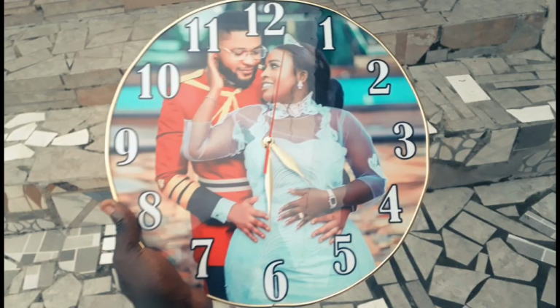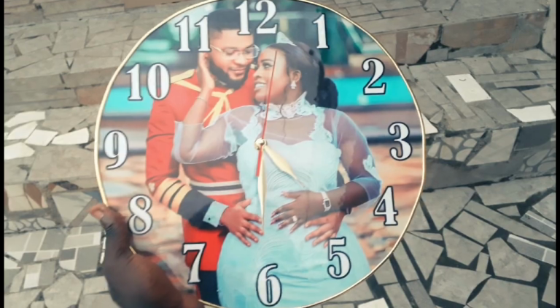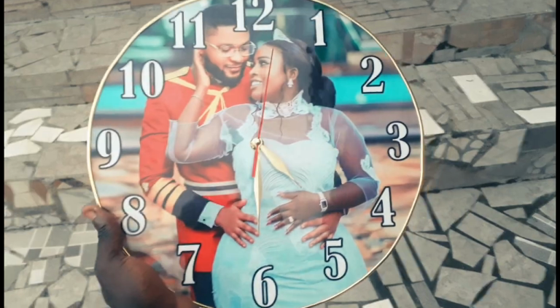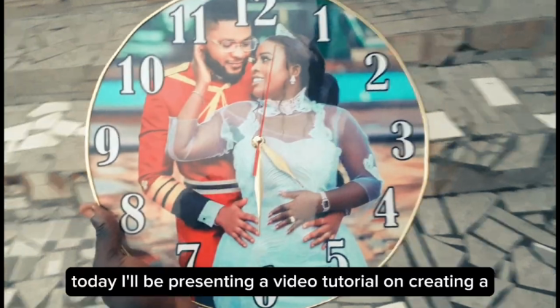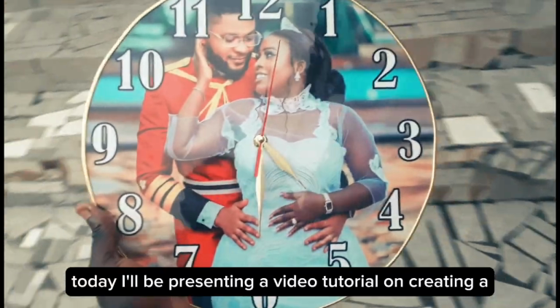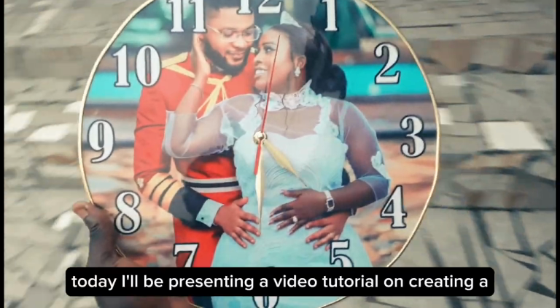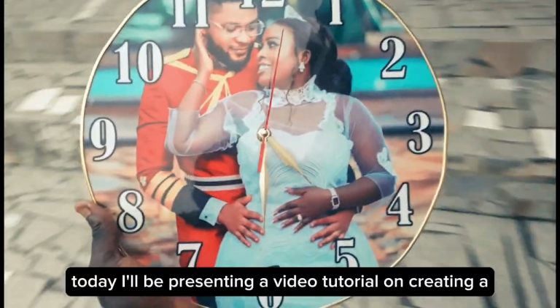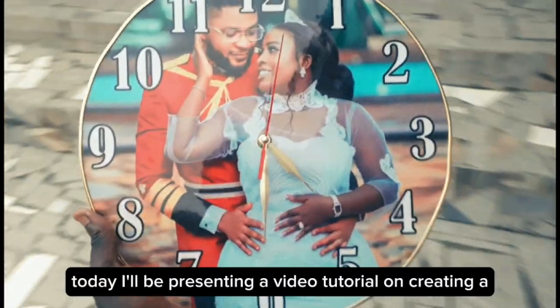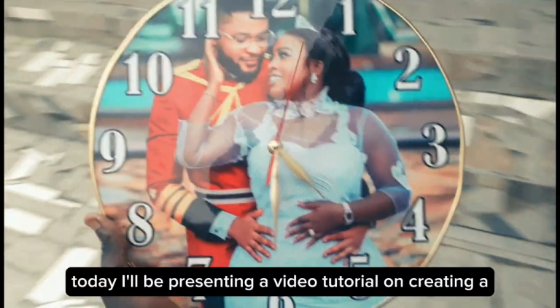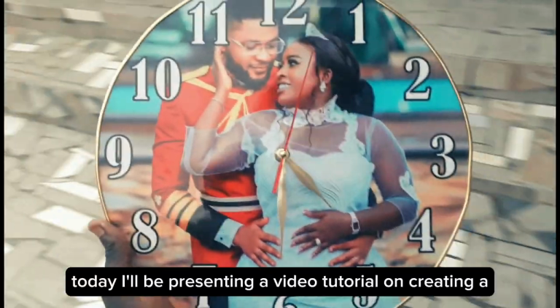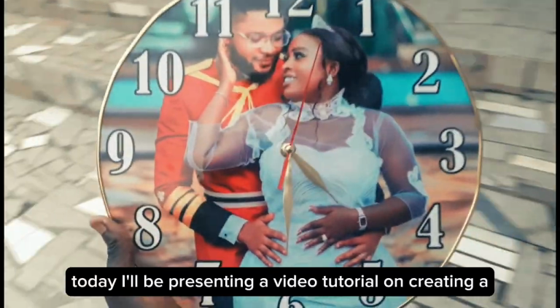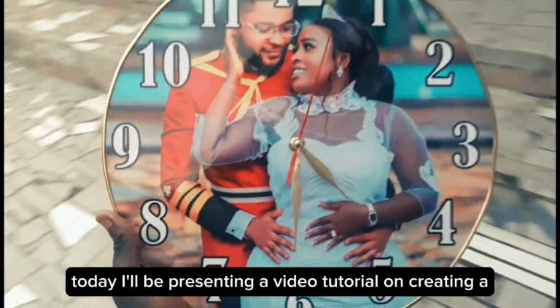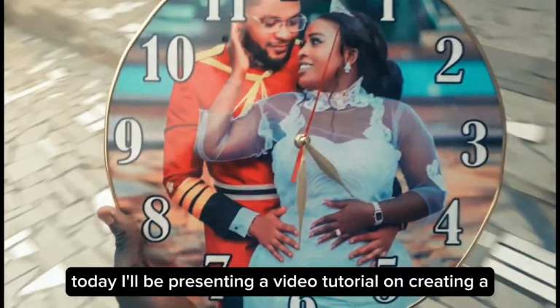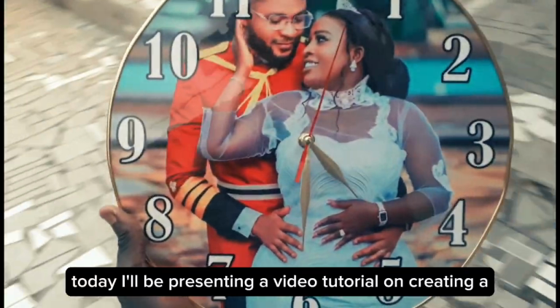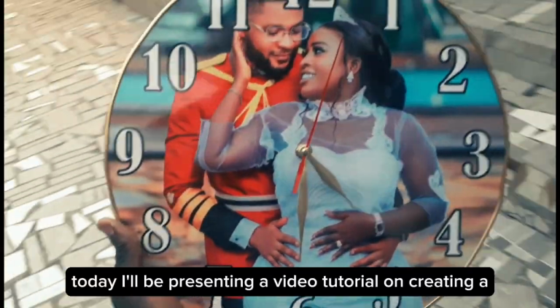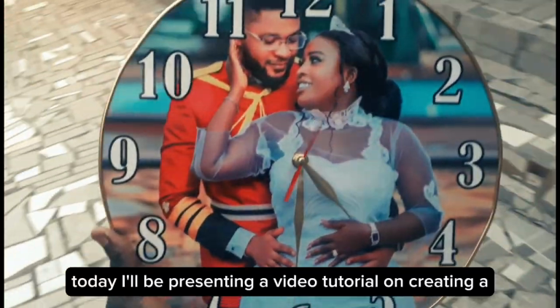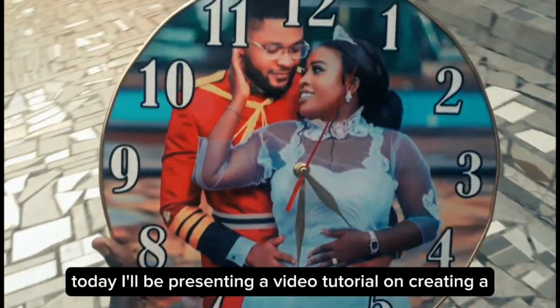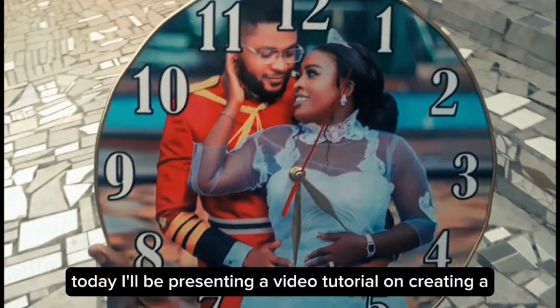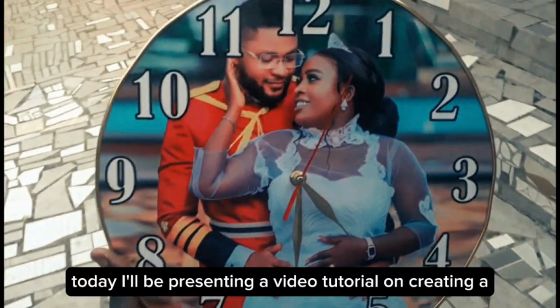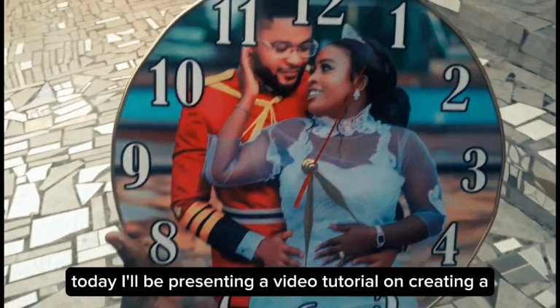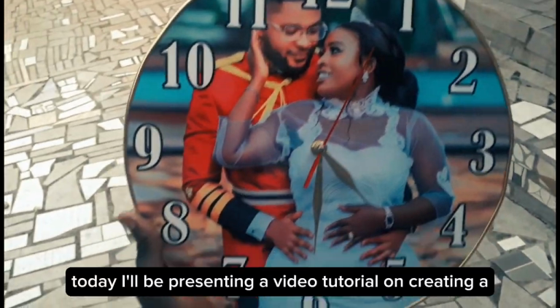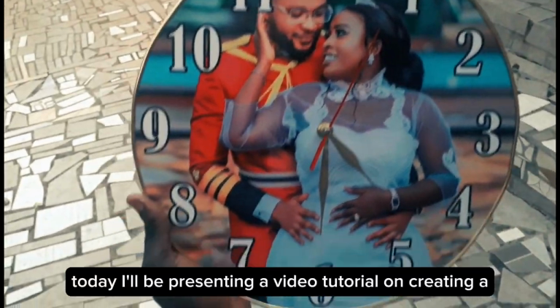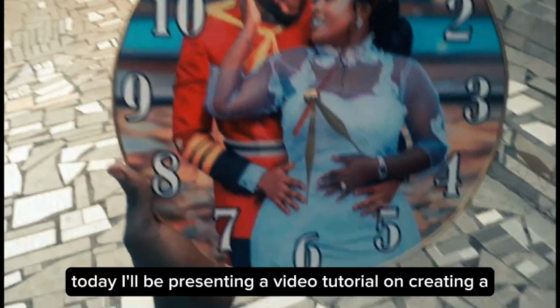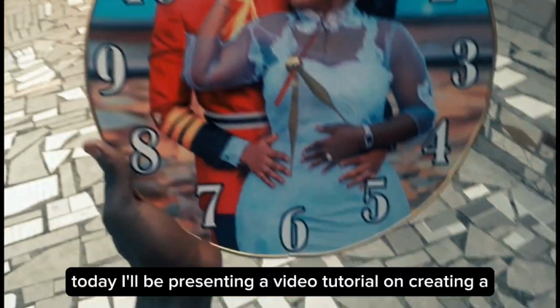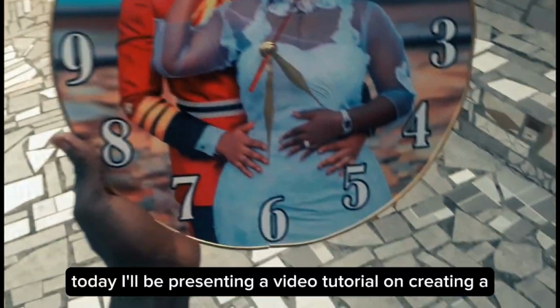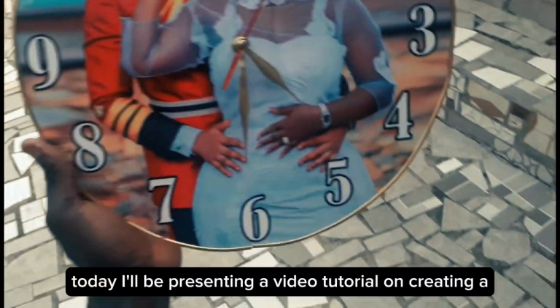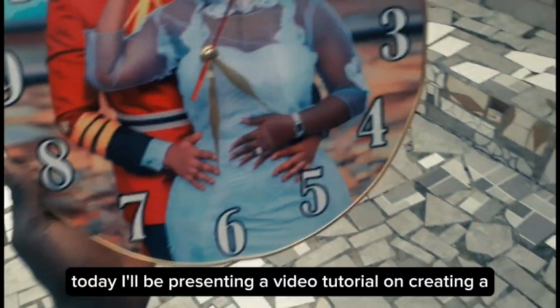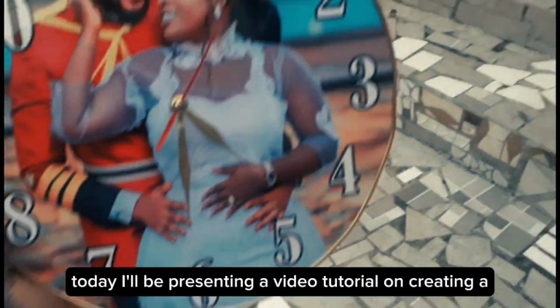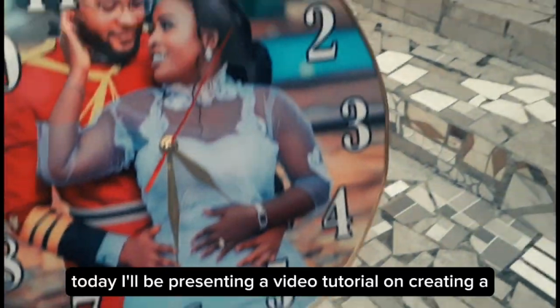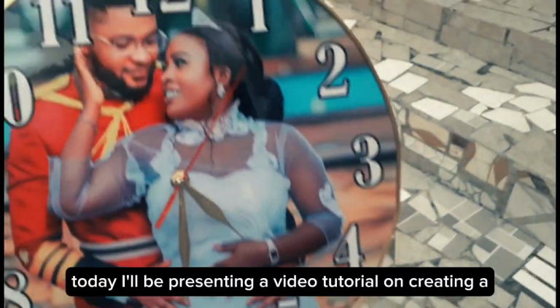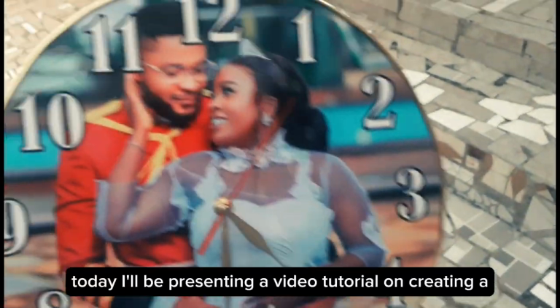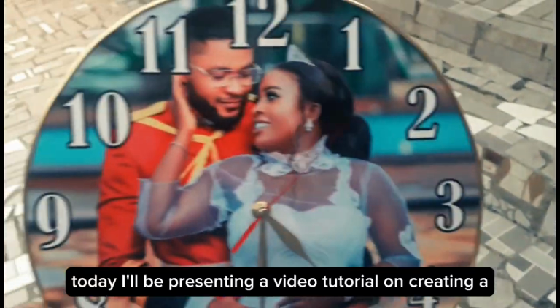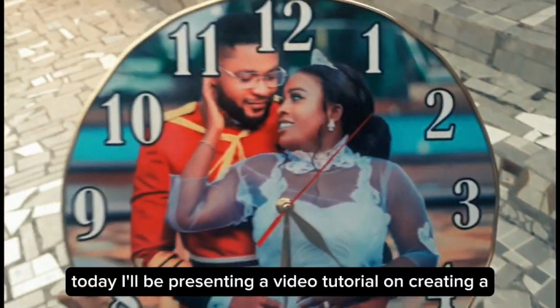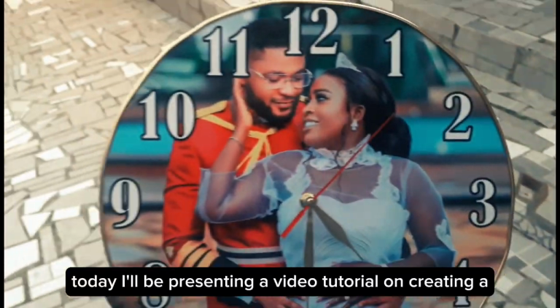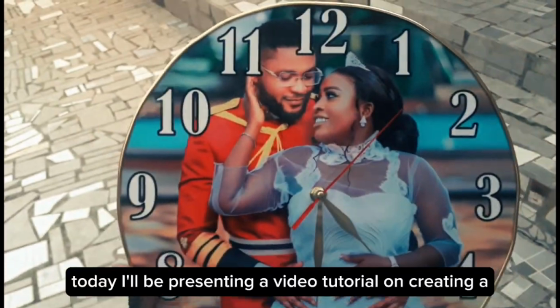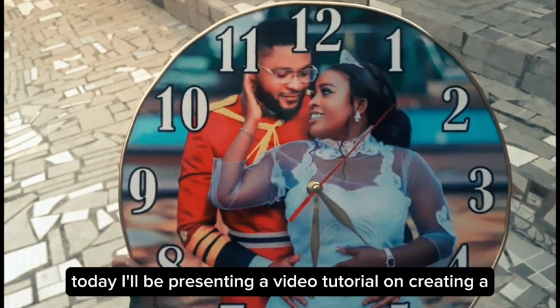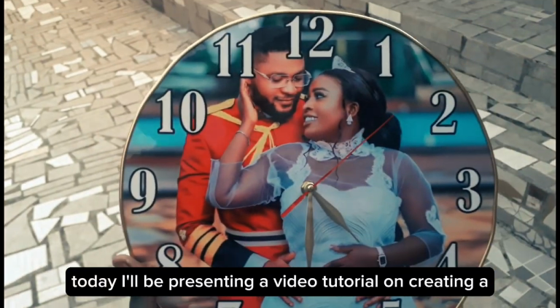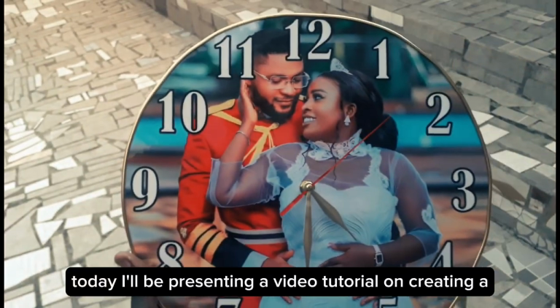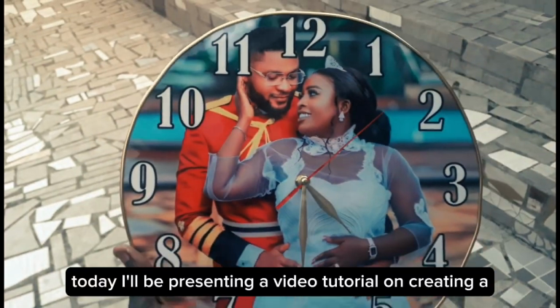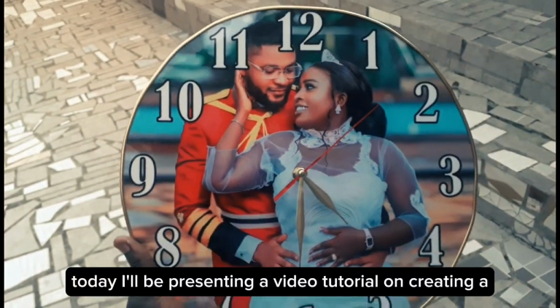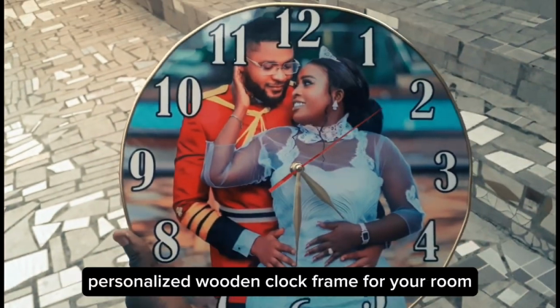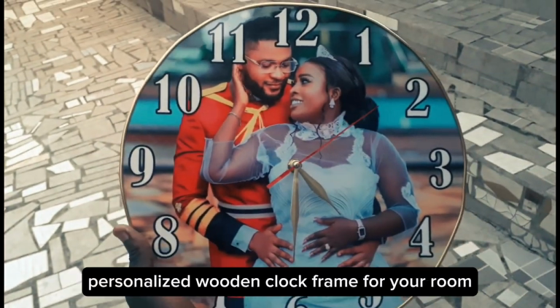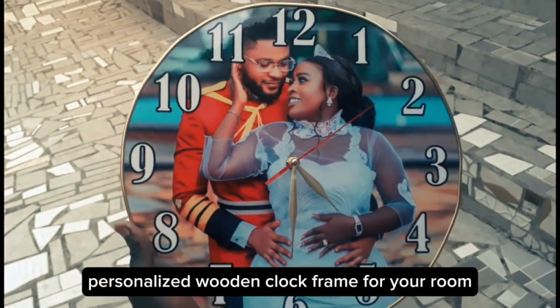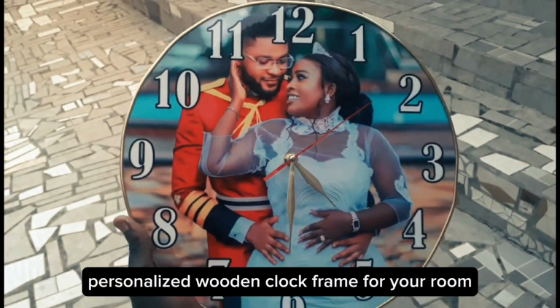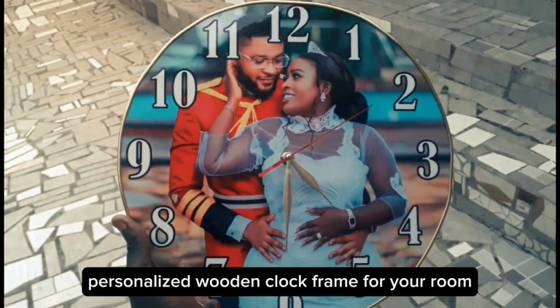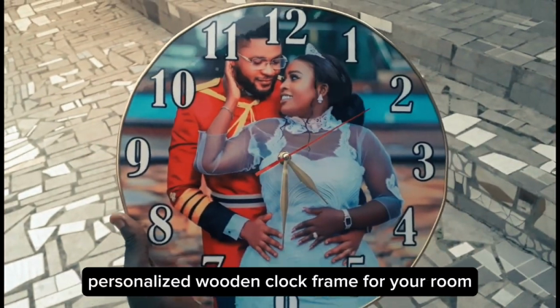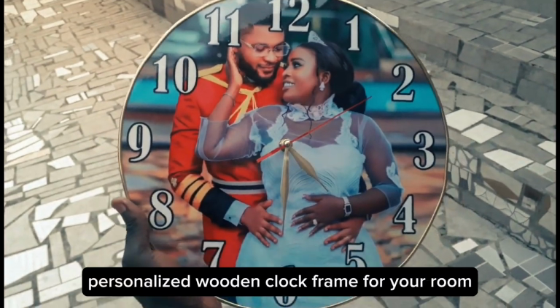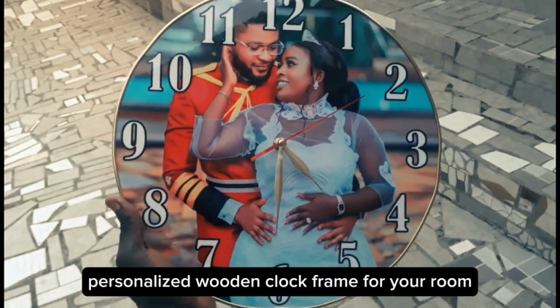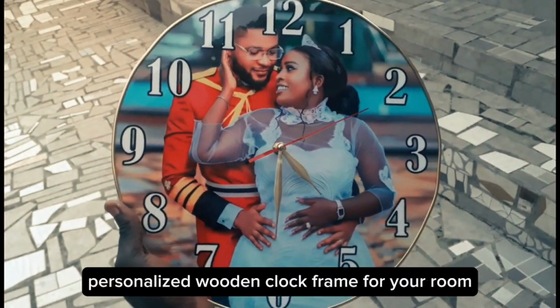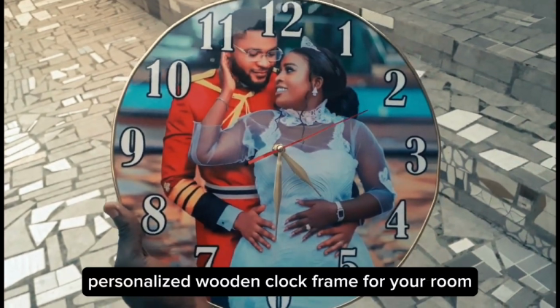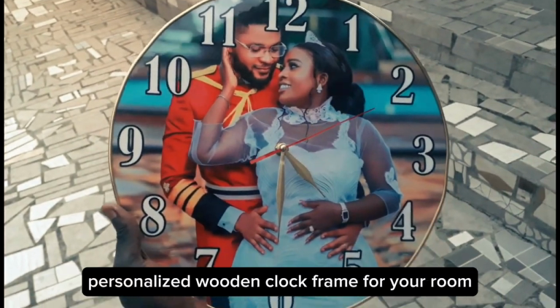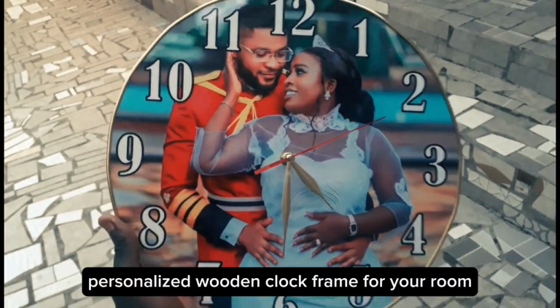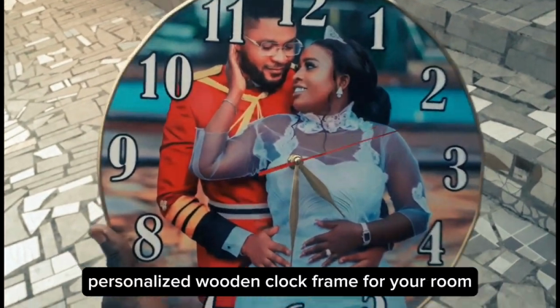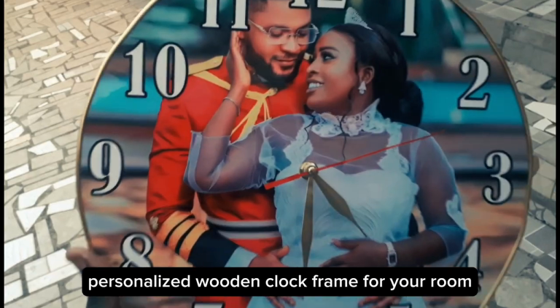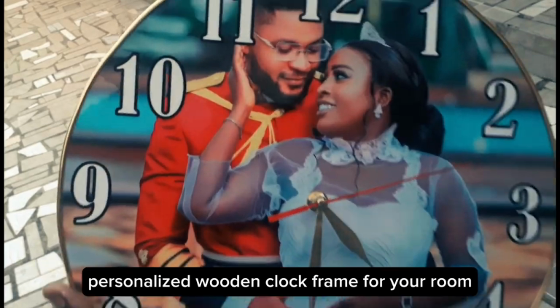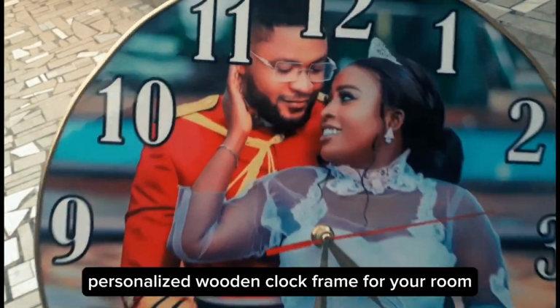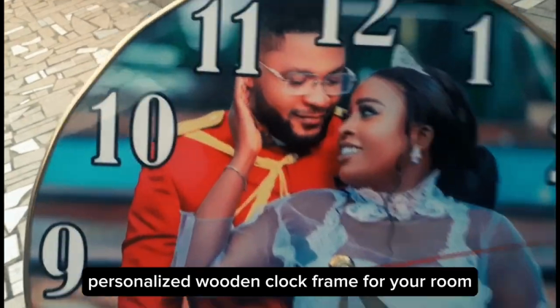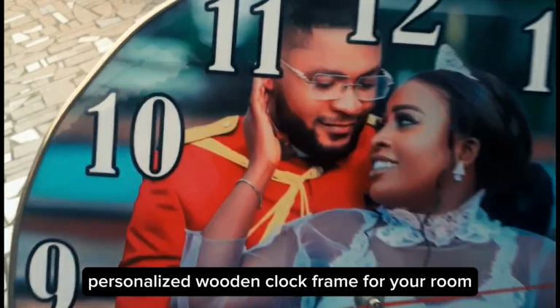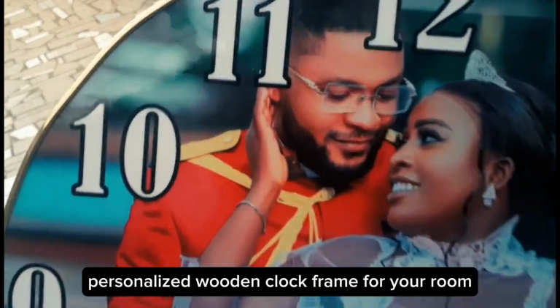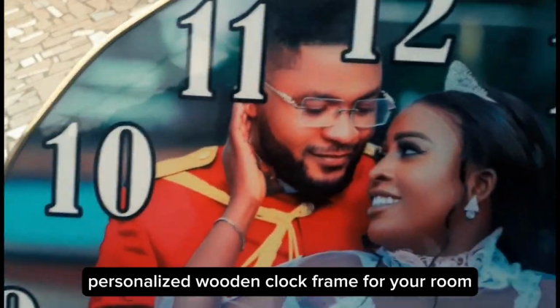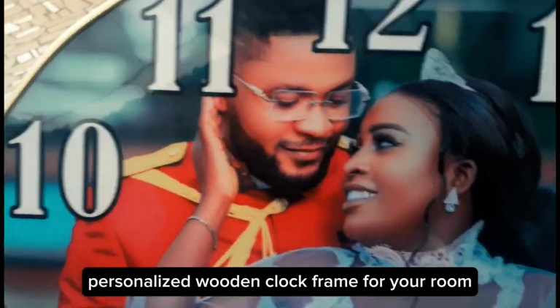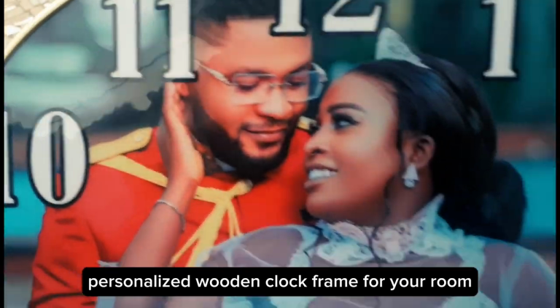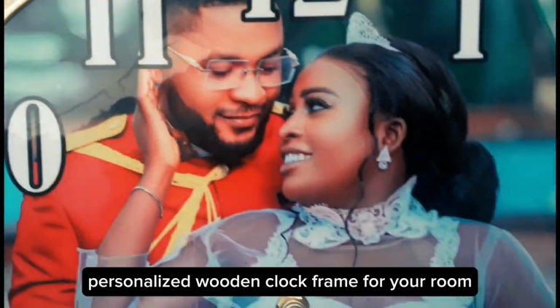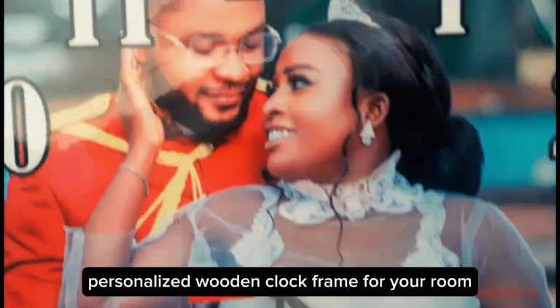Today, I'll be presenting a video tutorial on creating a personalized wooden clock frame for your room.